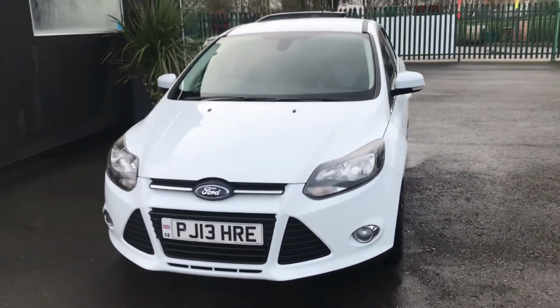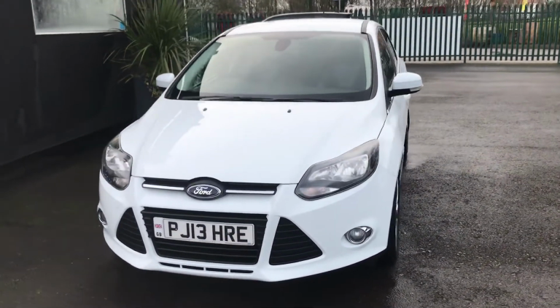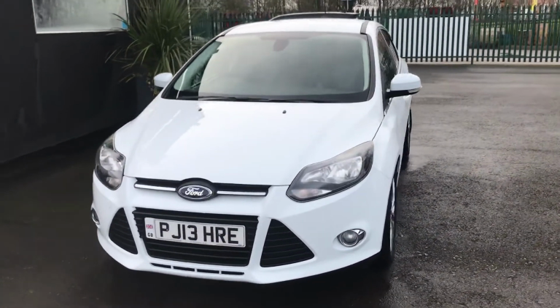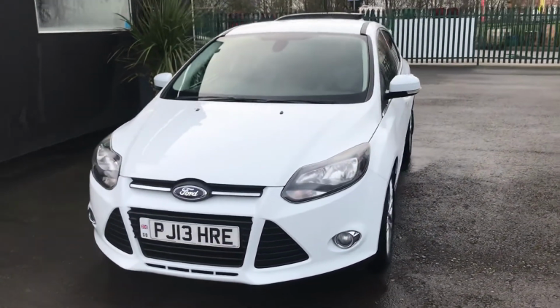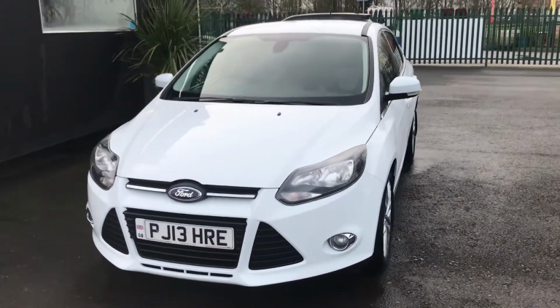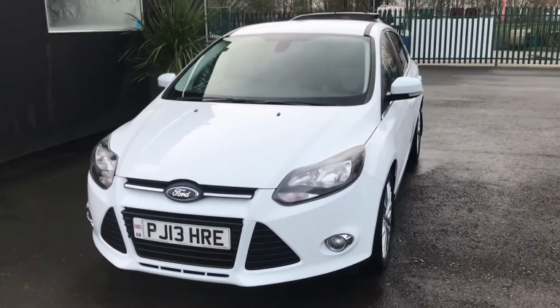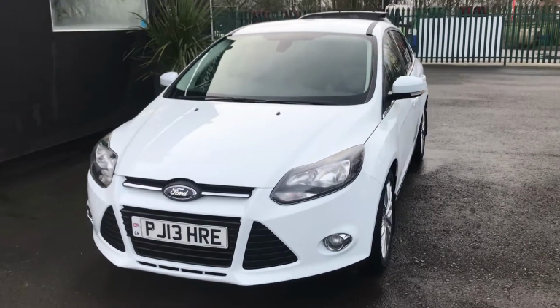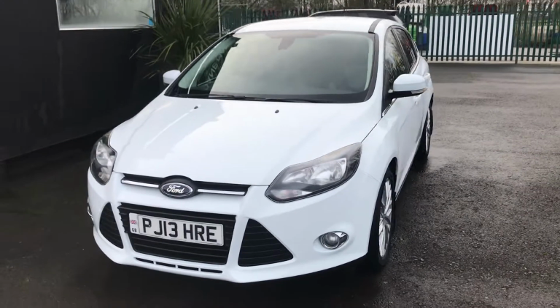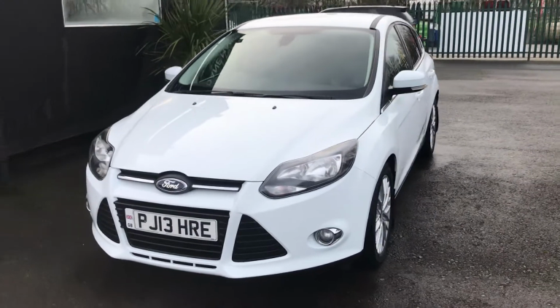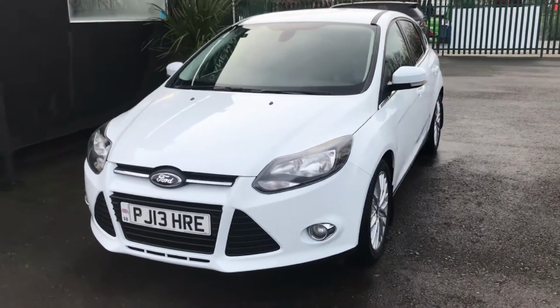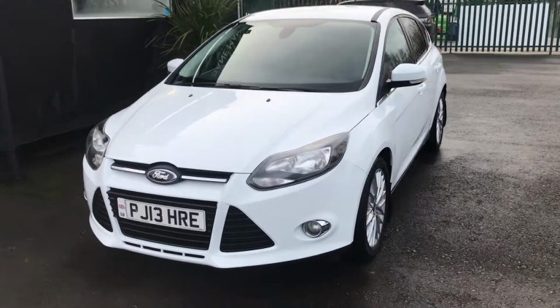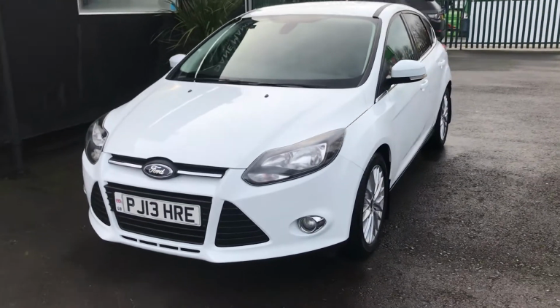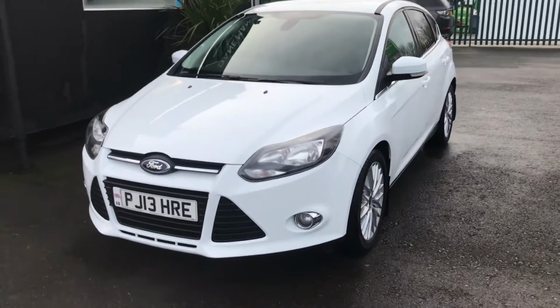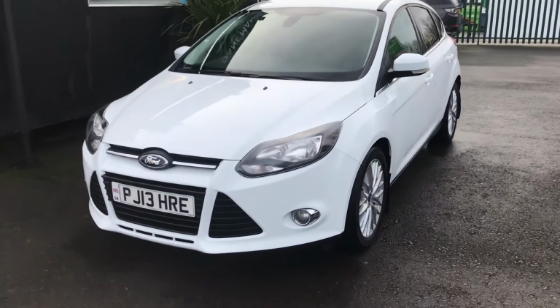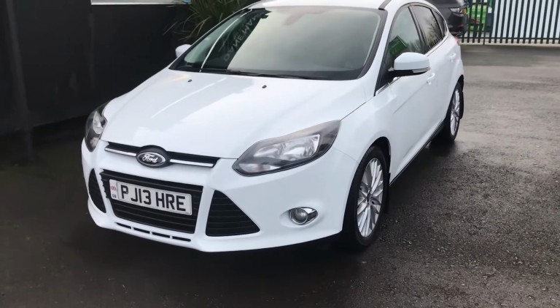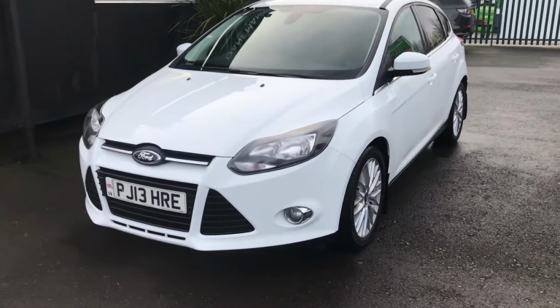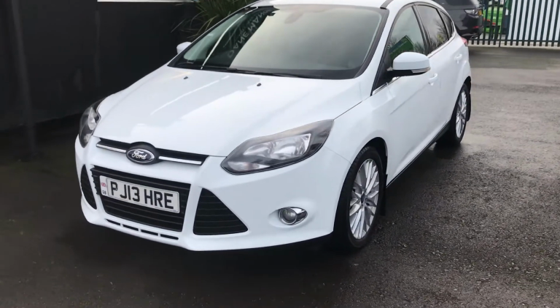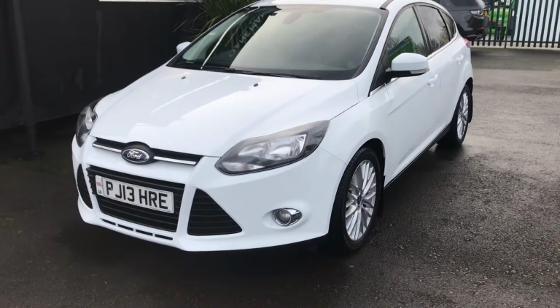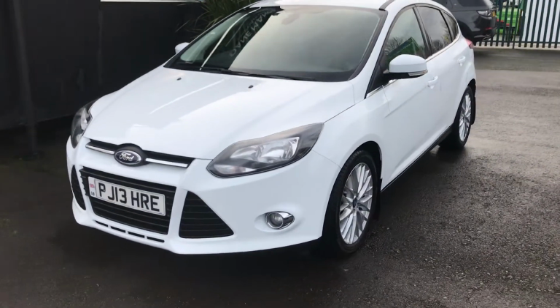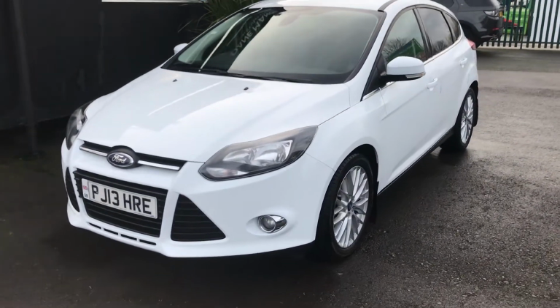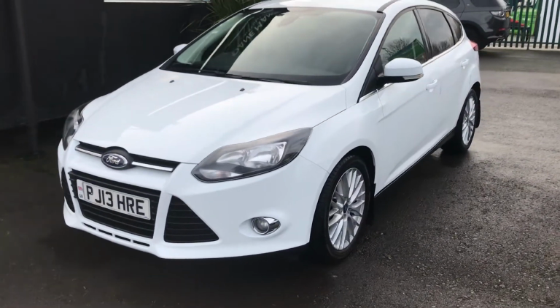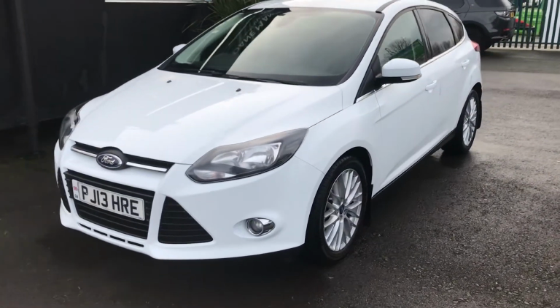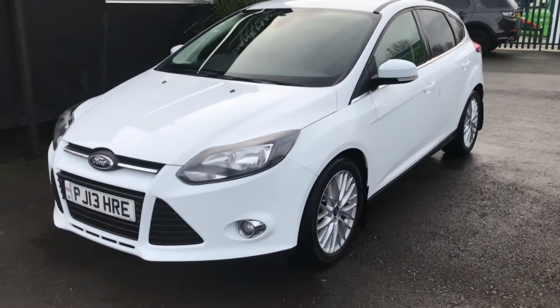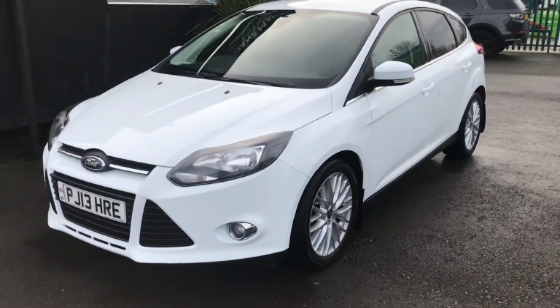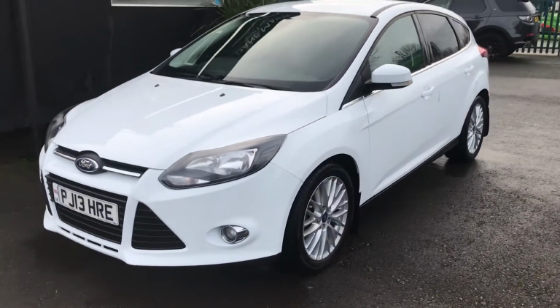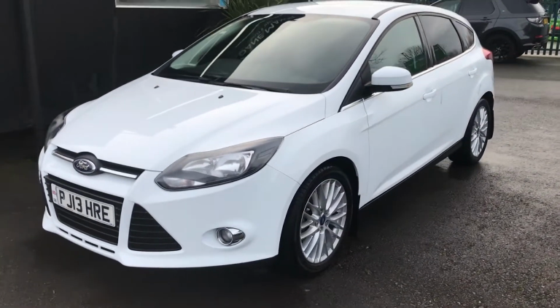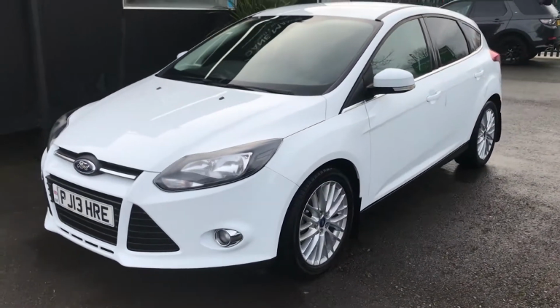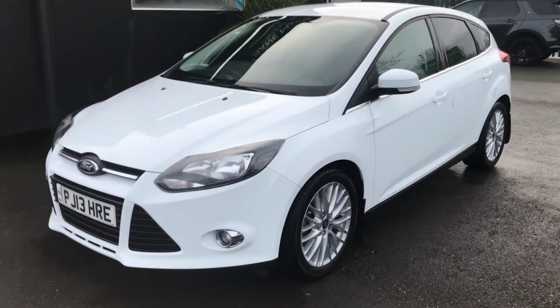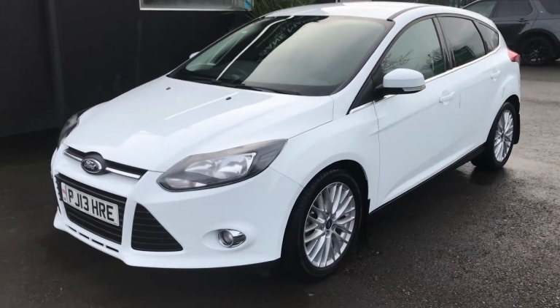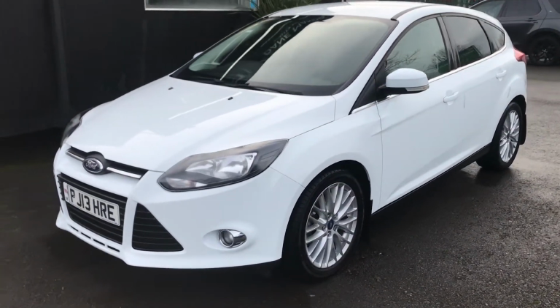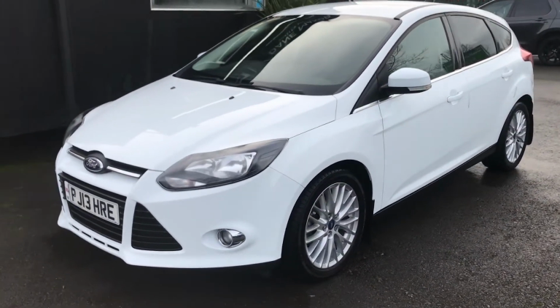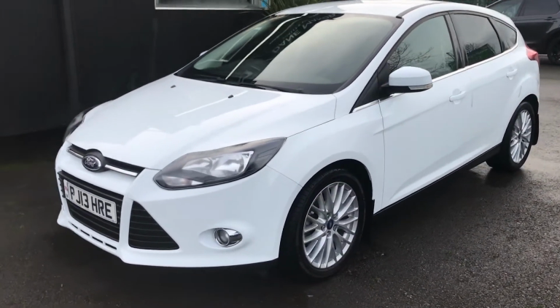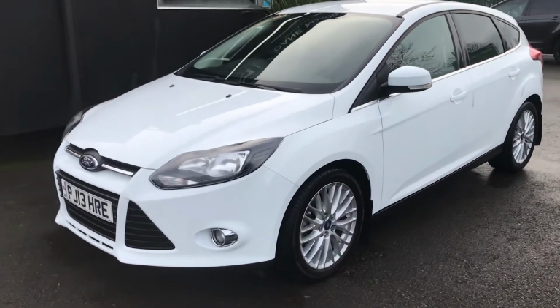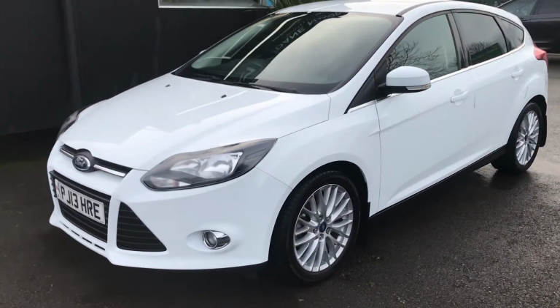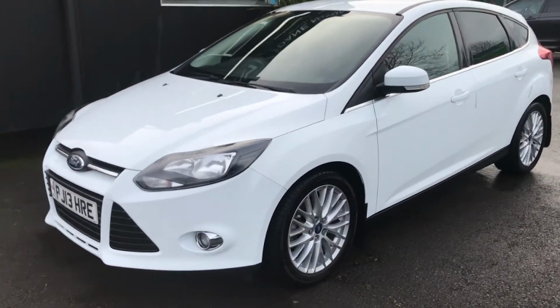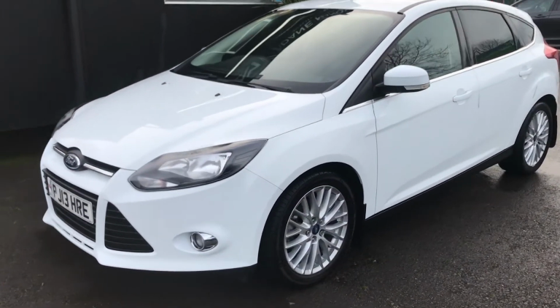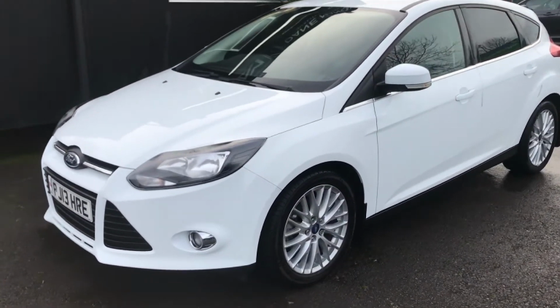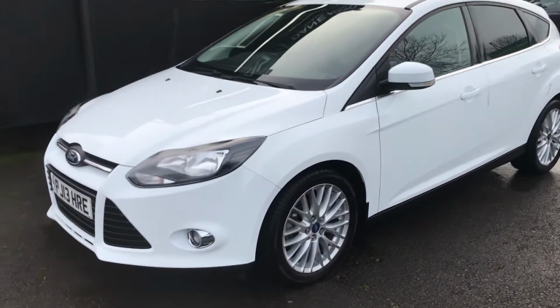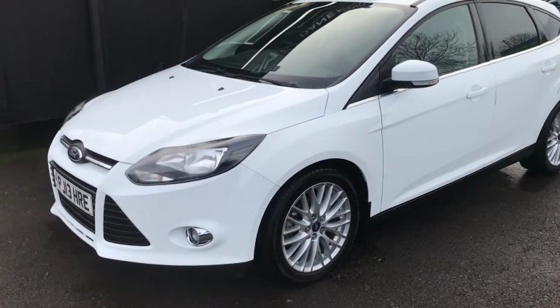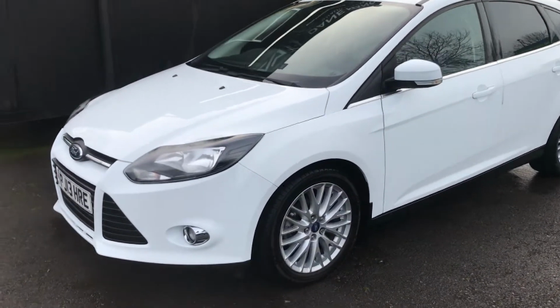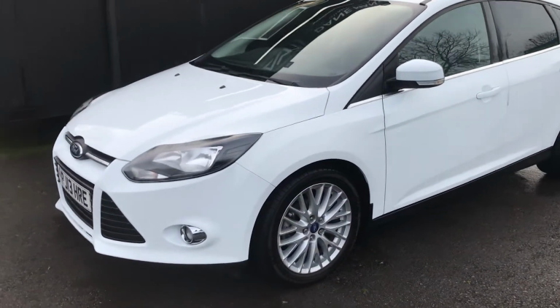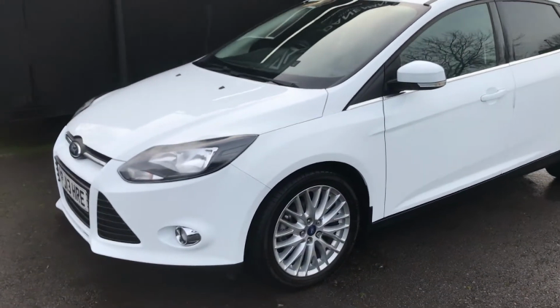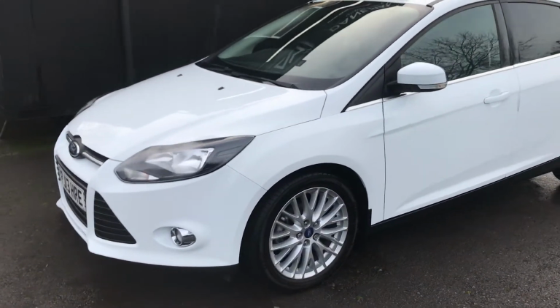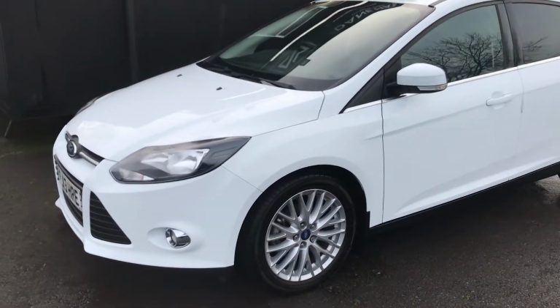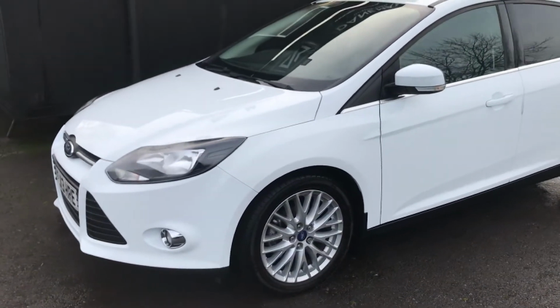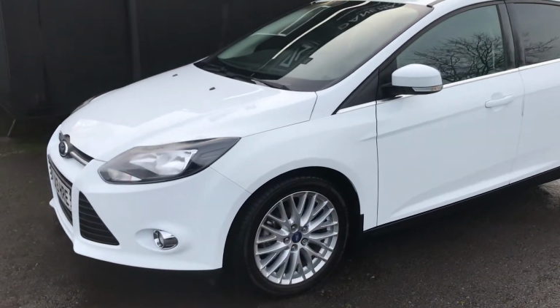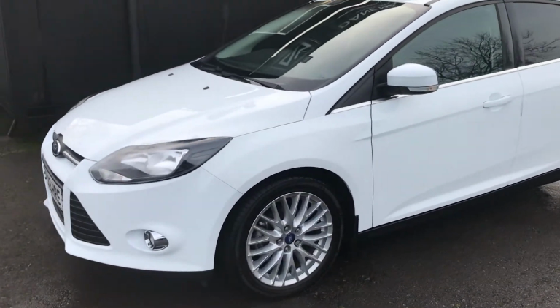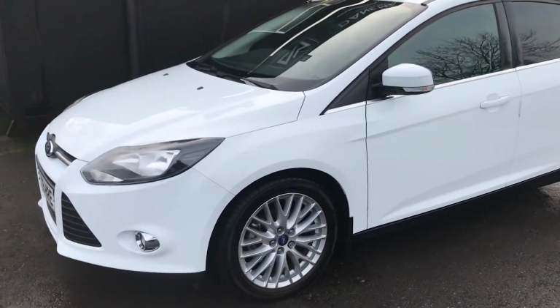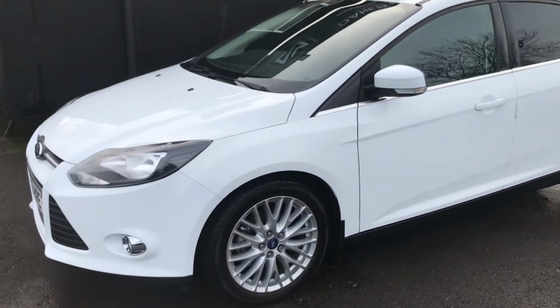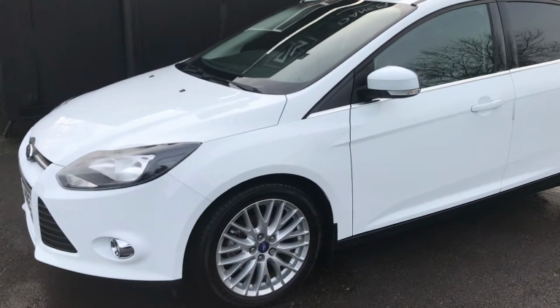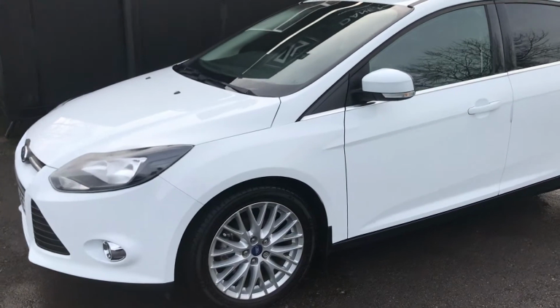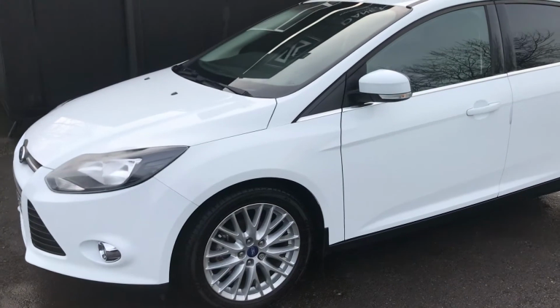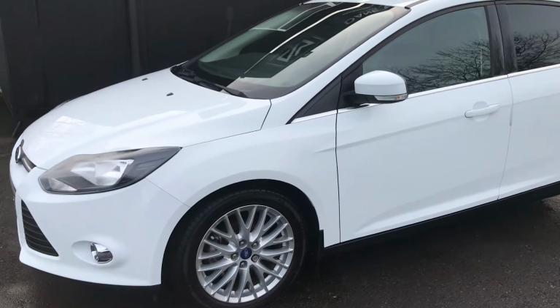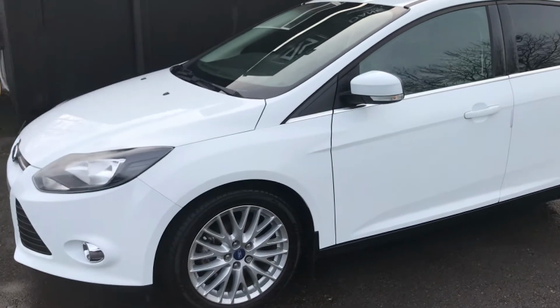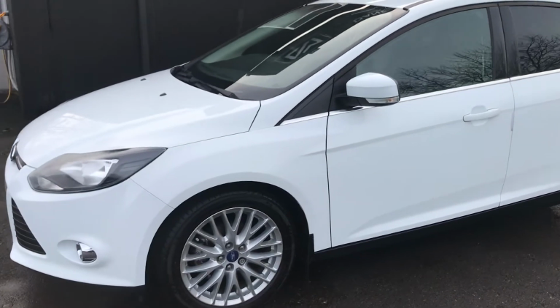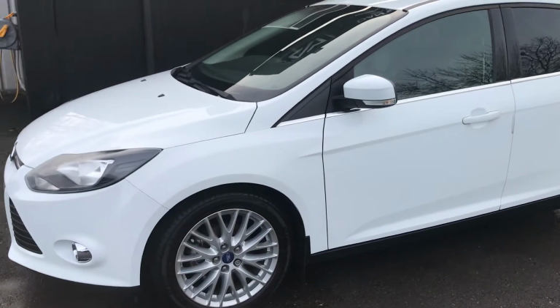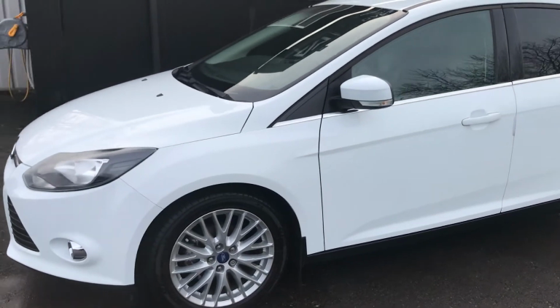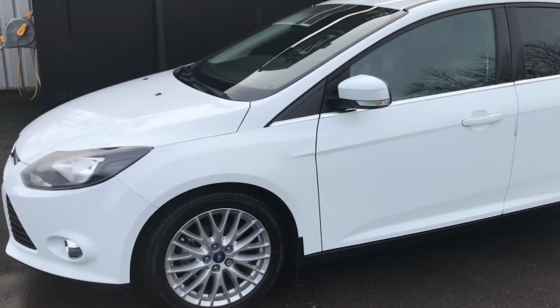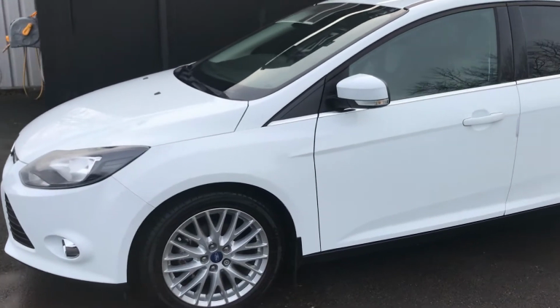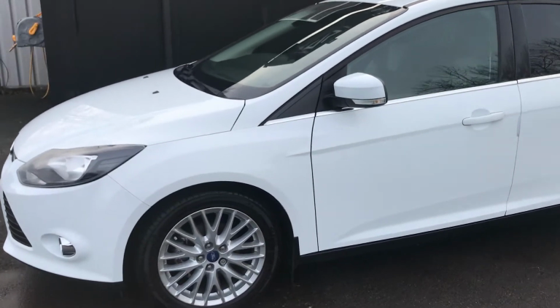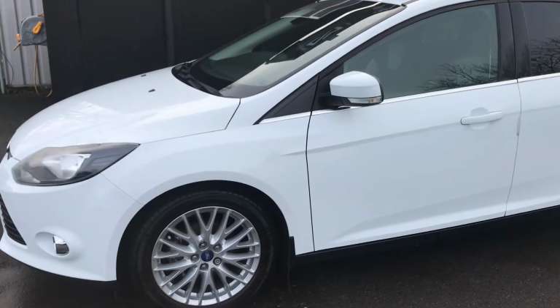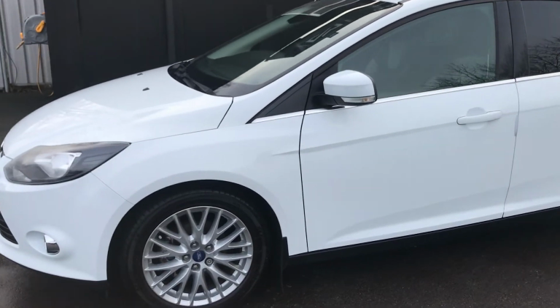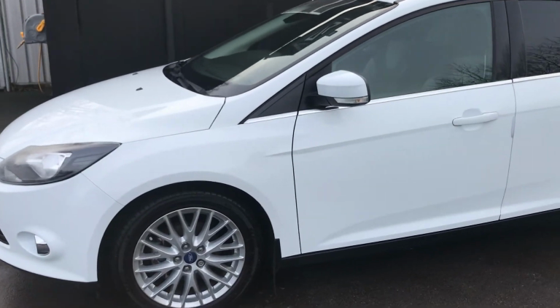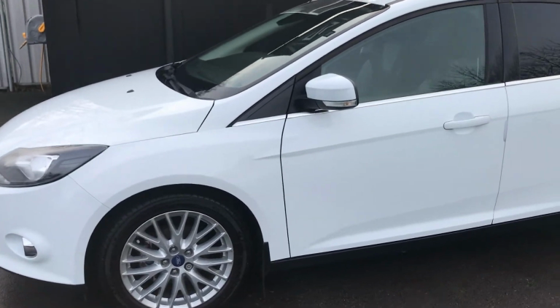This Ford Focus has an MOT until January 2022, only £30 a year road tax, and is highly economical with superb miles per gallon.